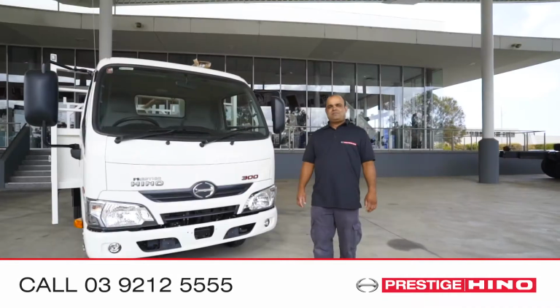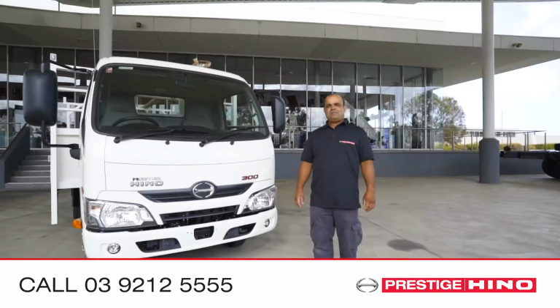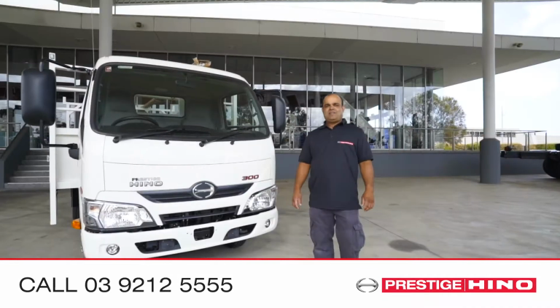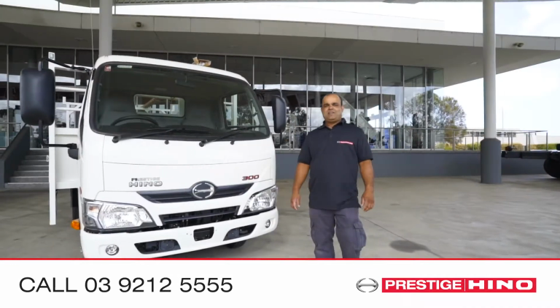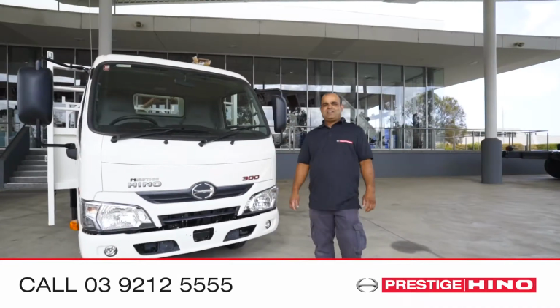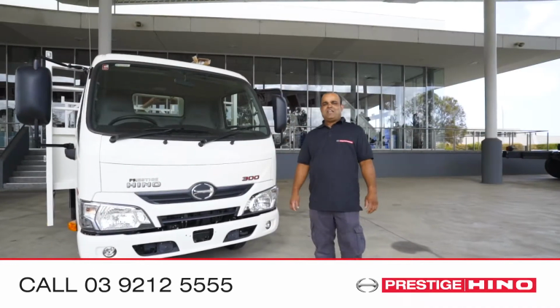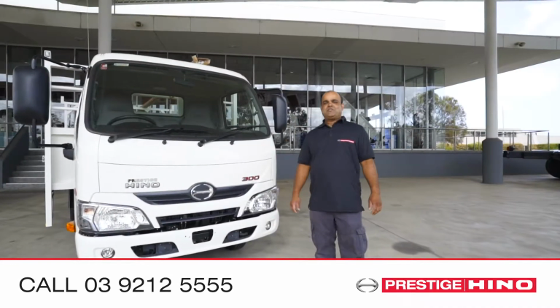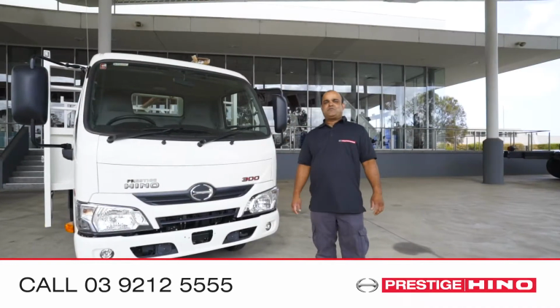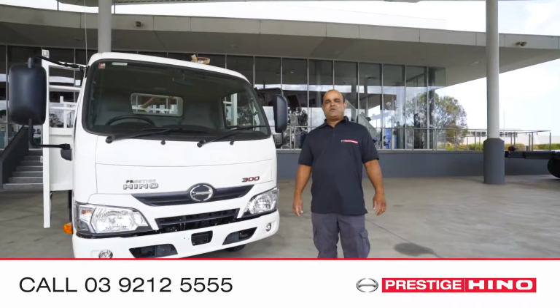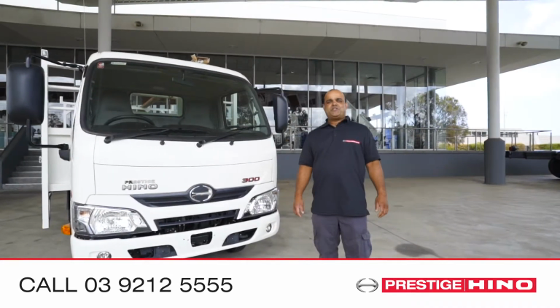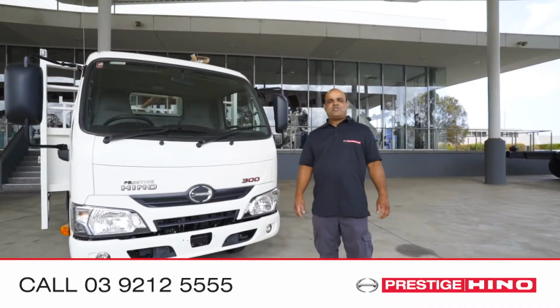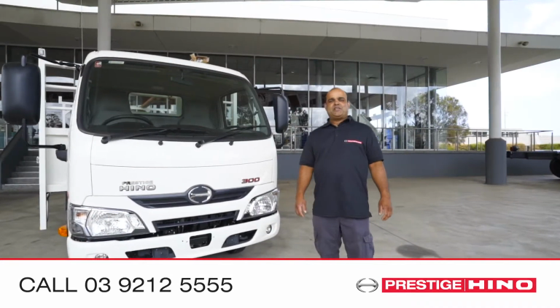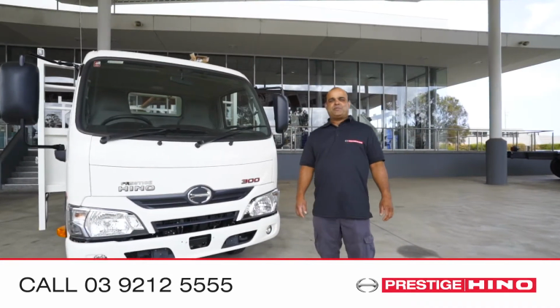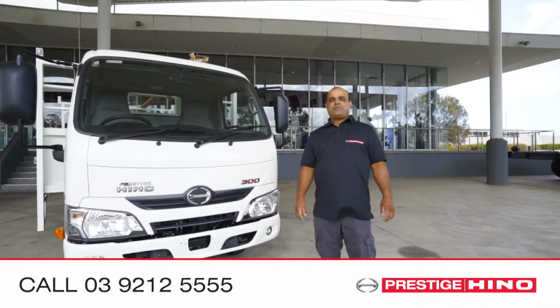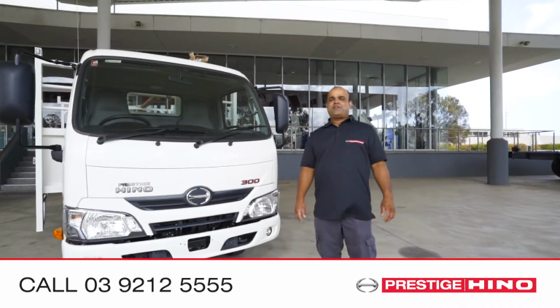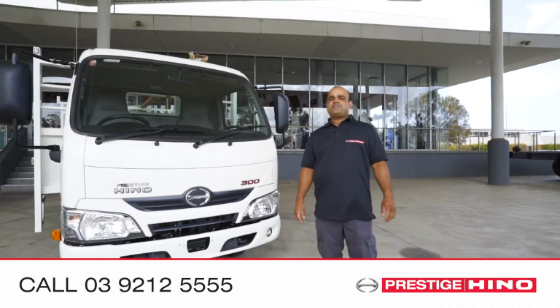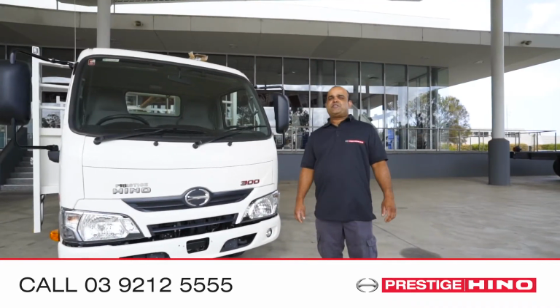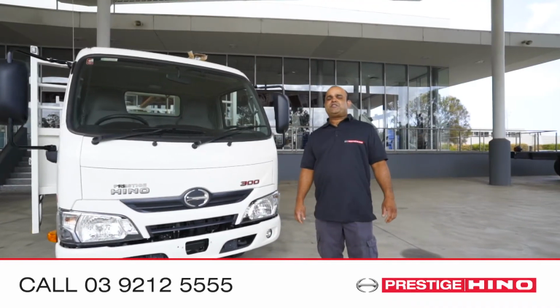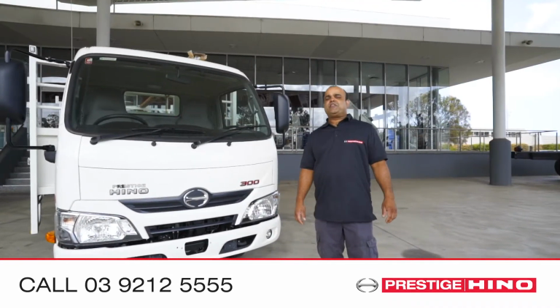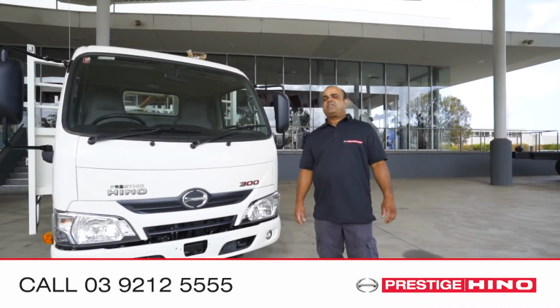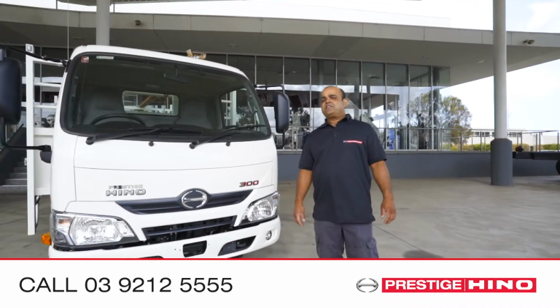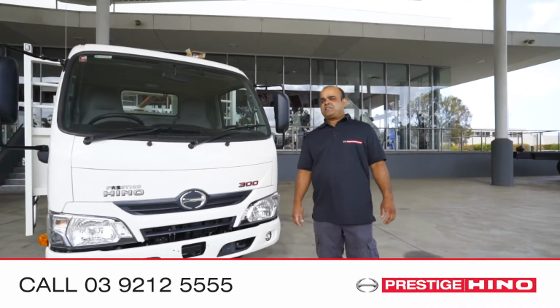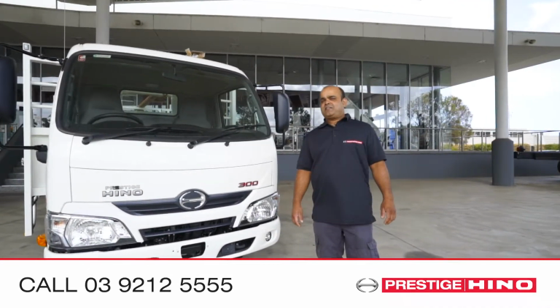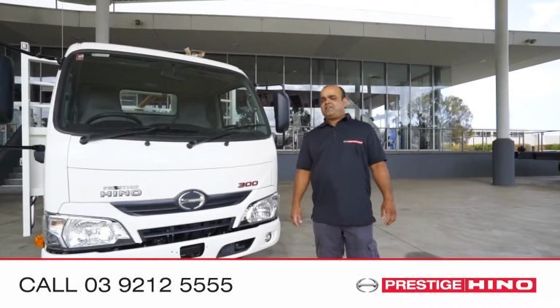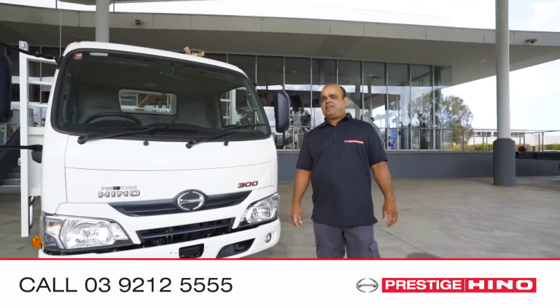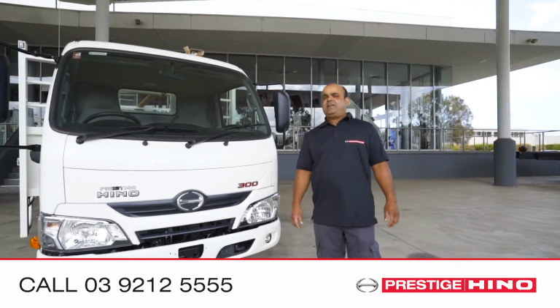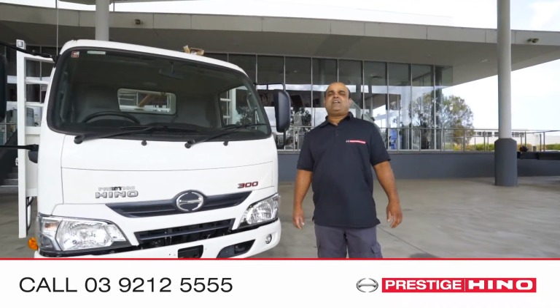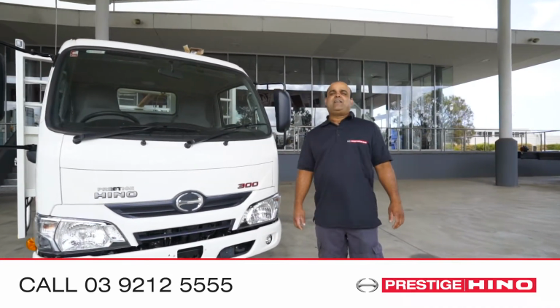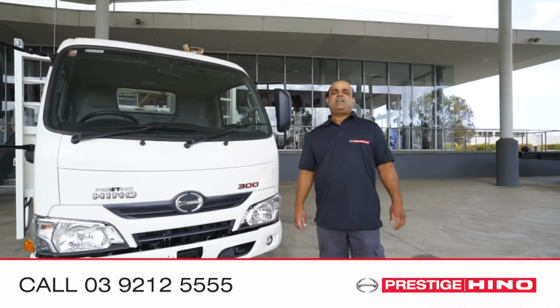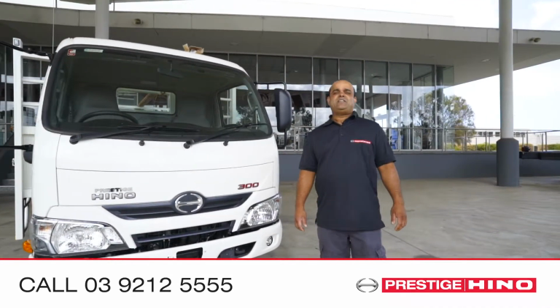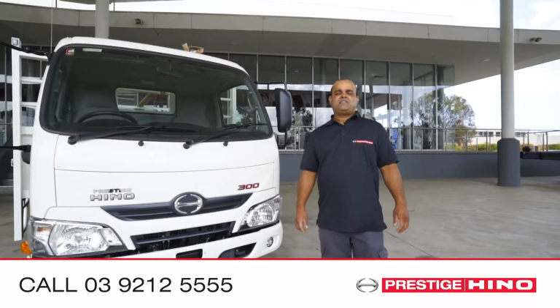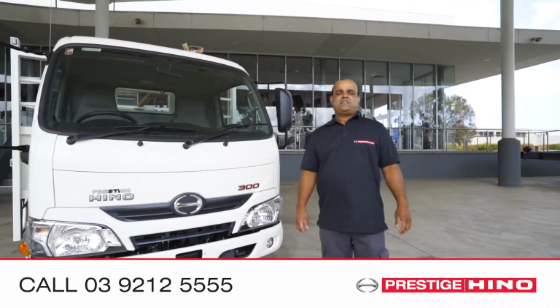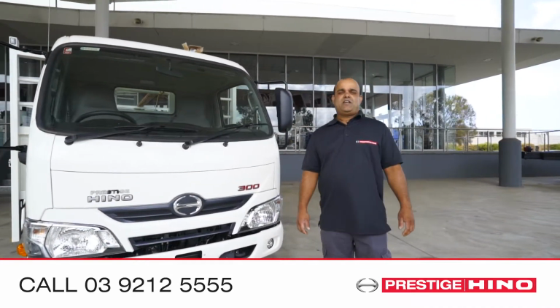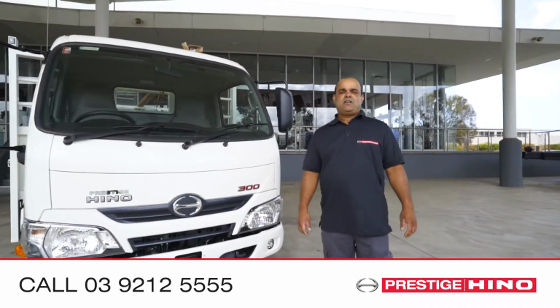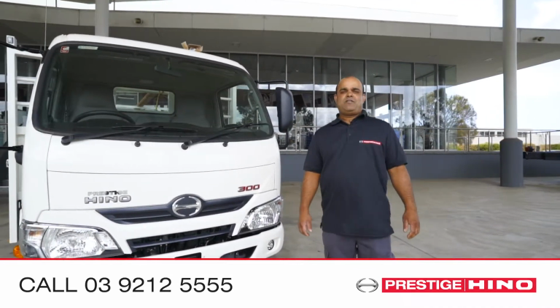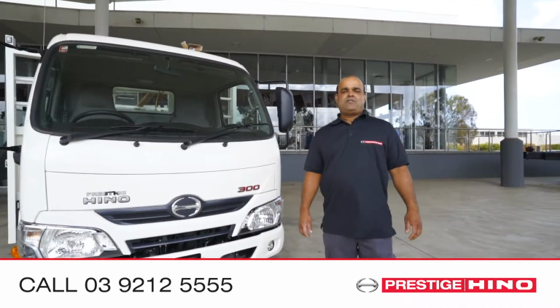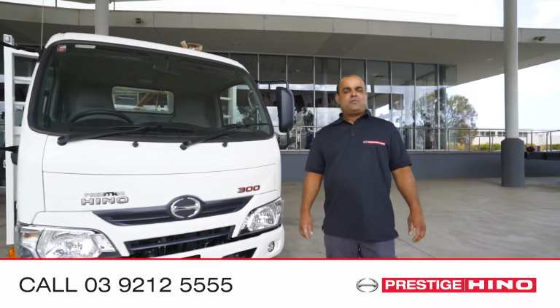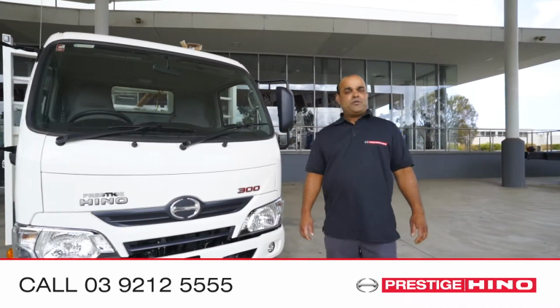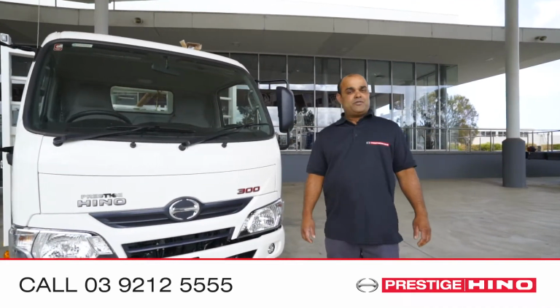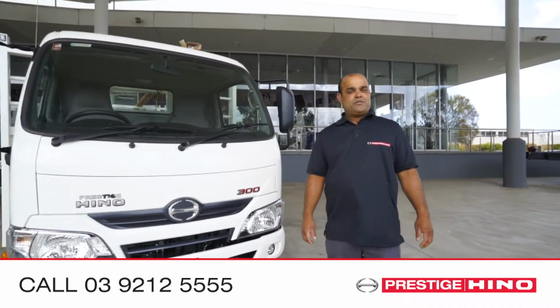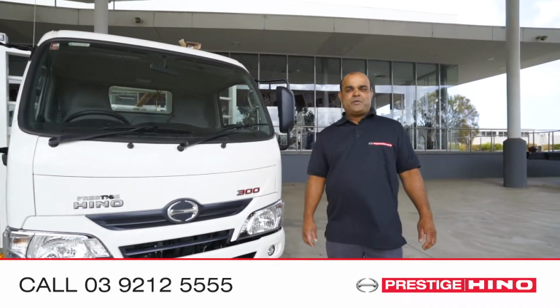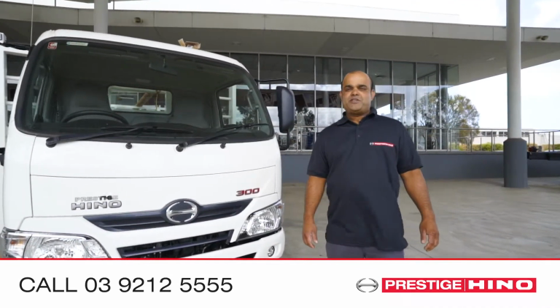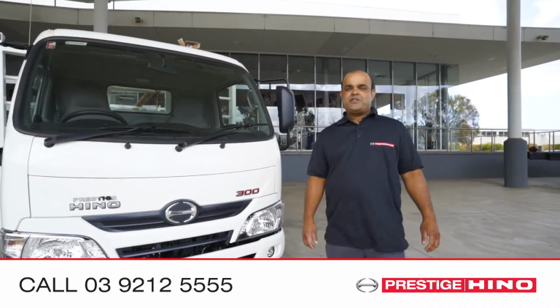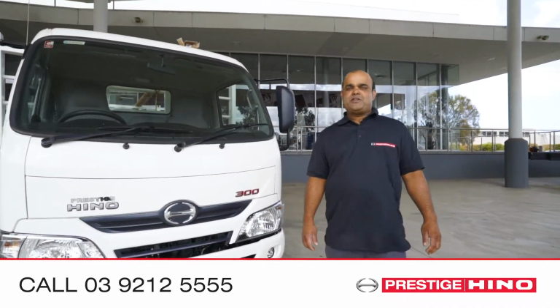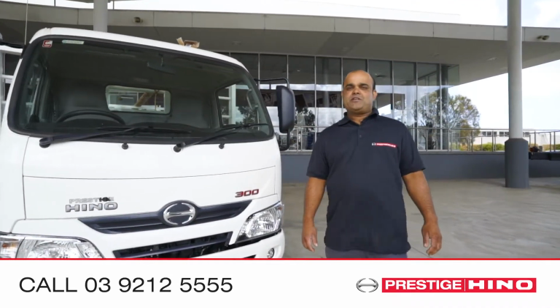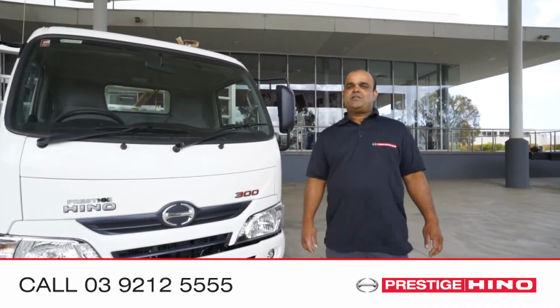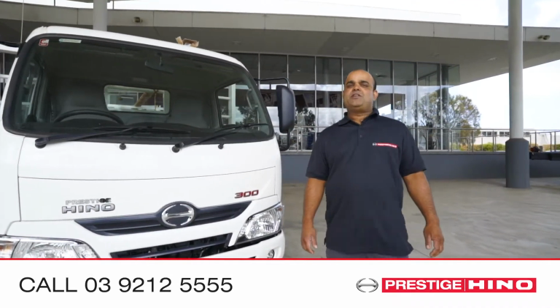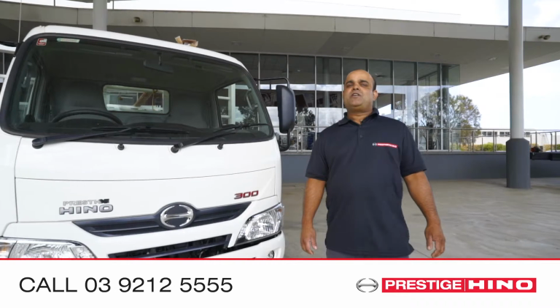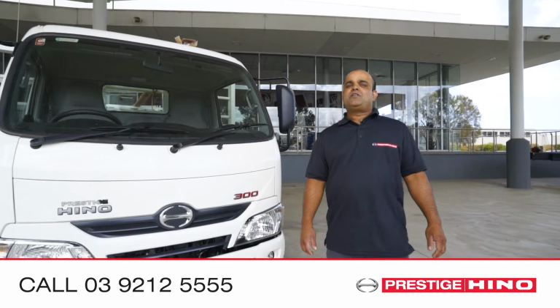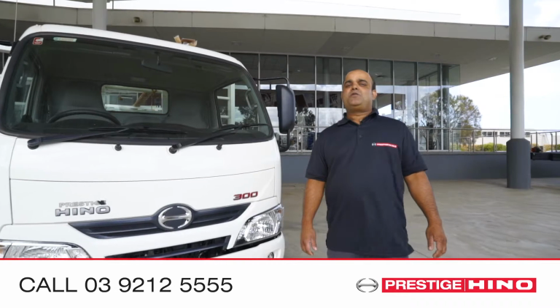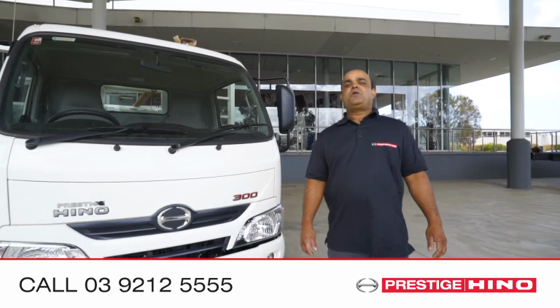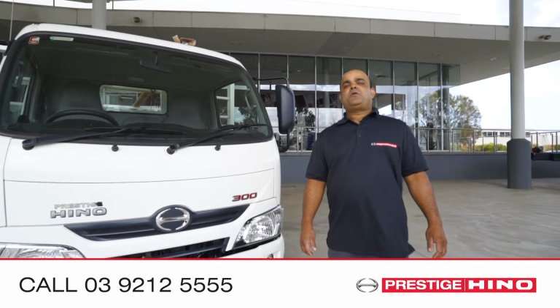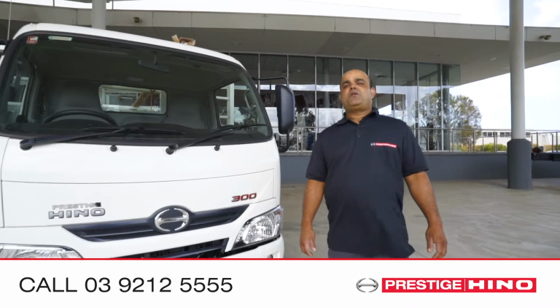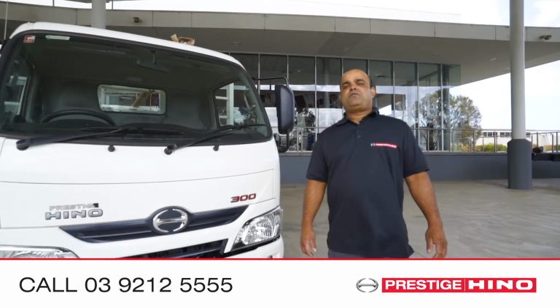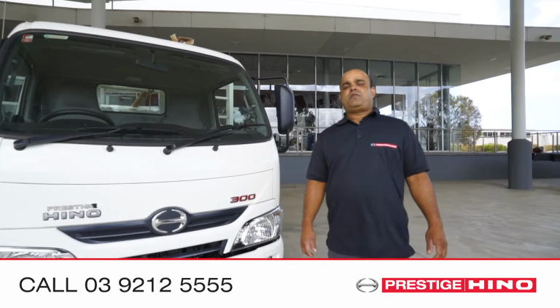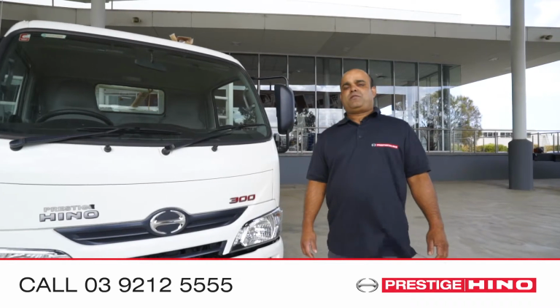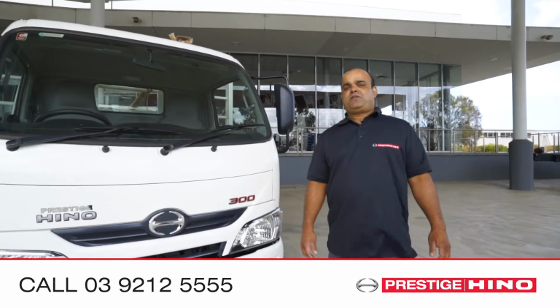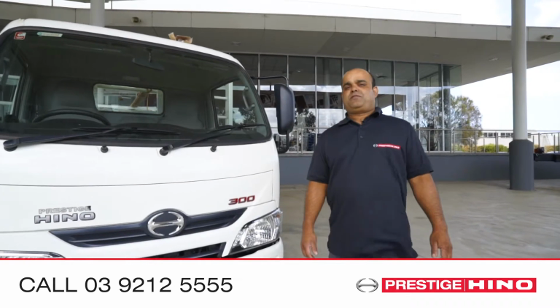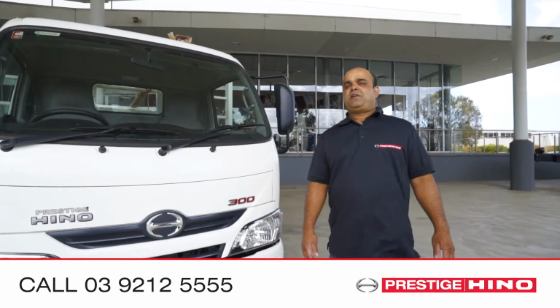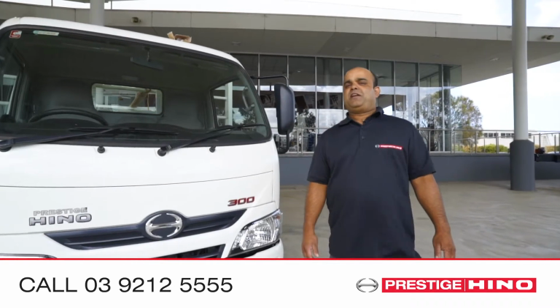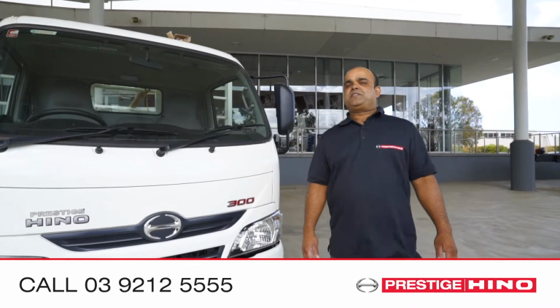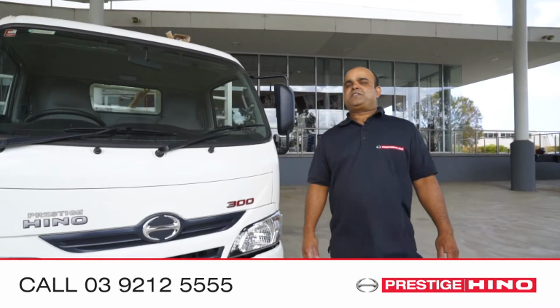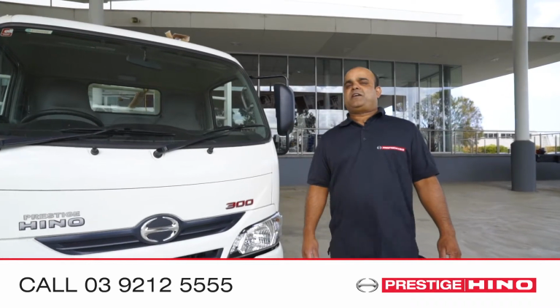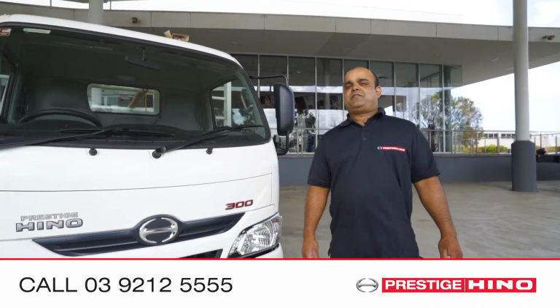Thanks for watching Prestige Hino's Handy Hints. For more information, call one of our friendly staff.